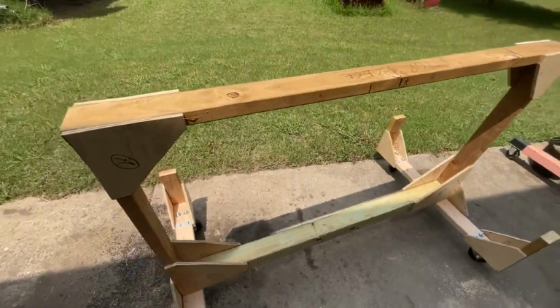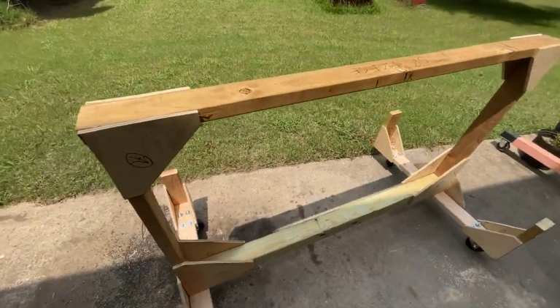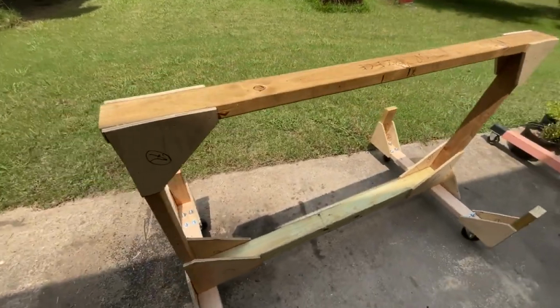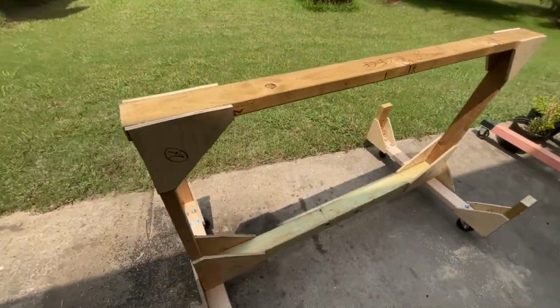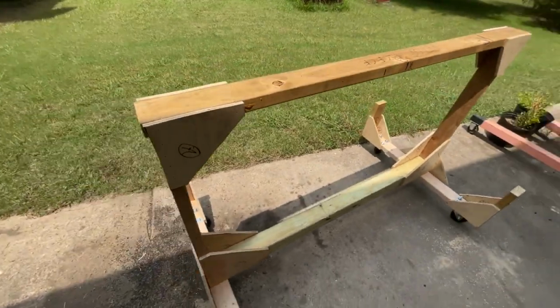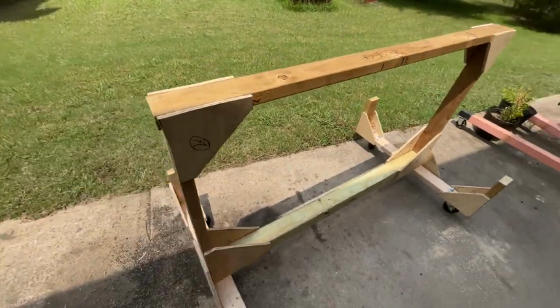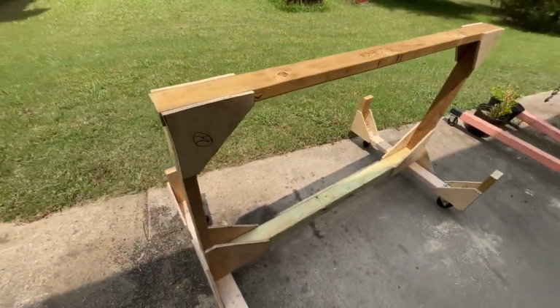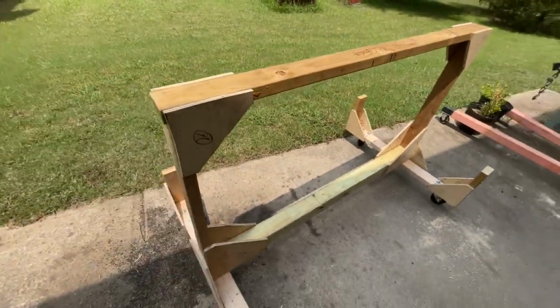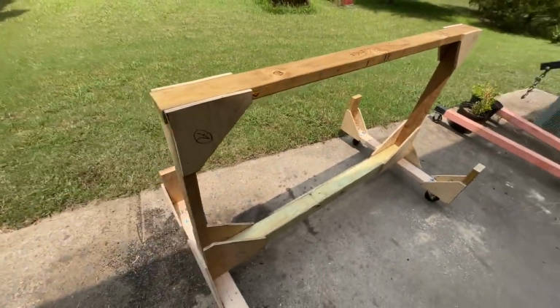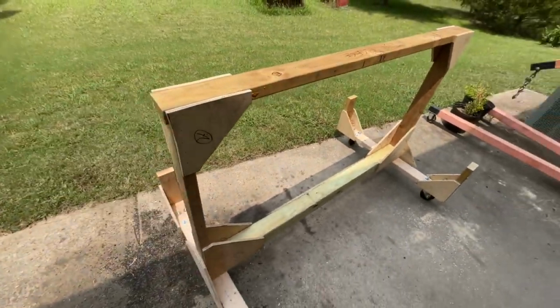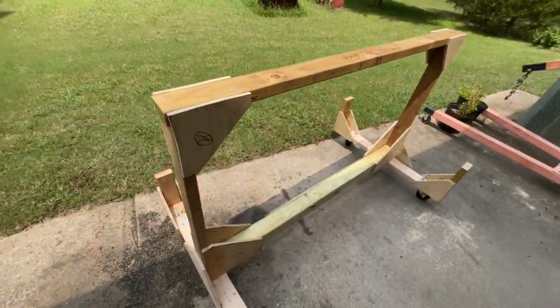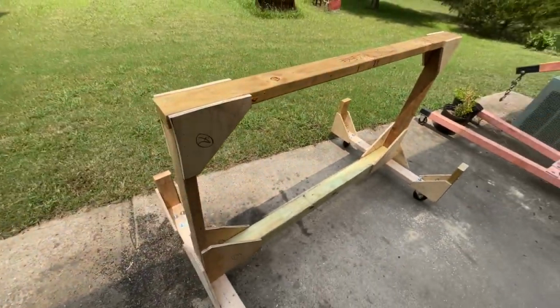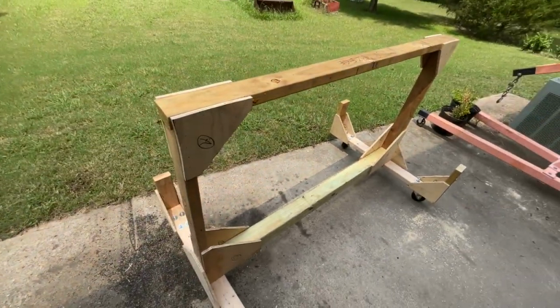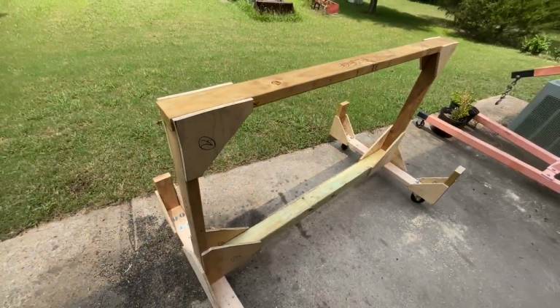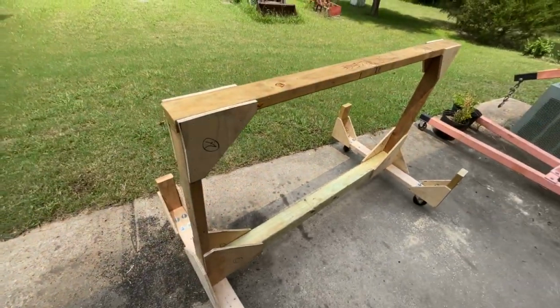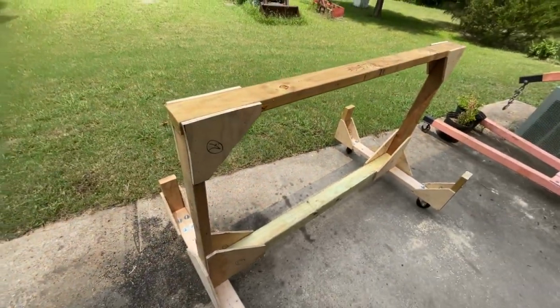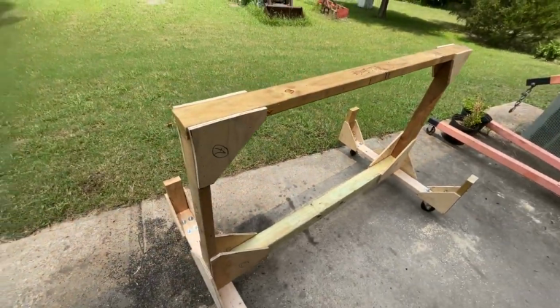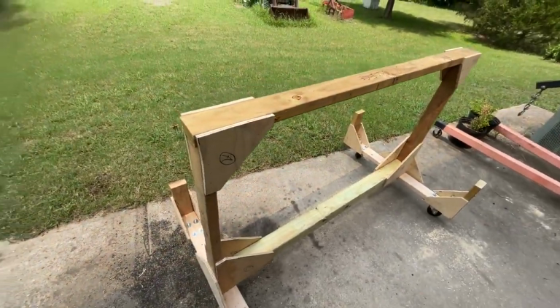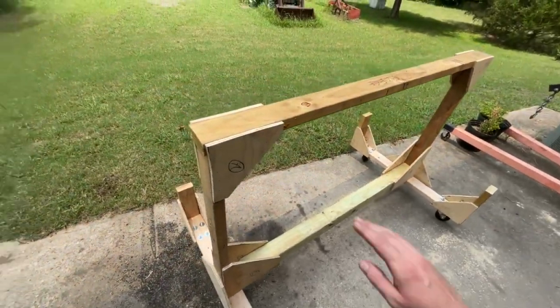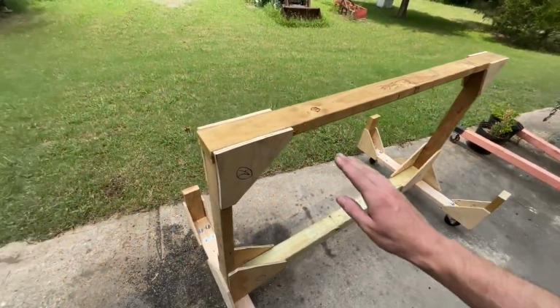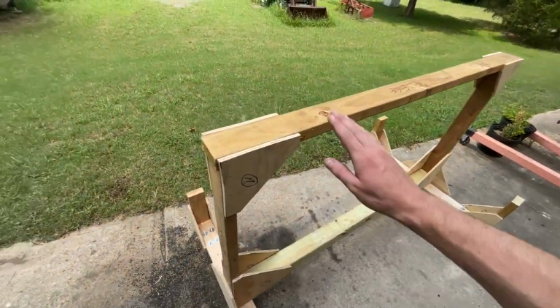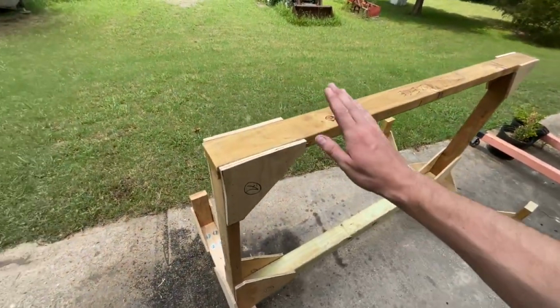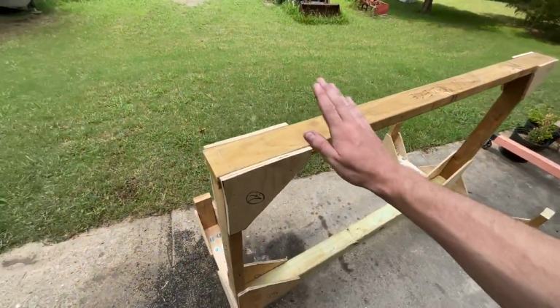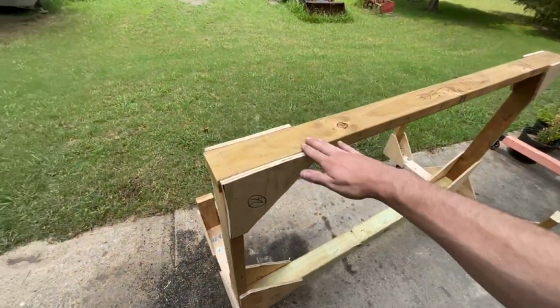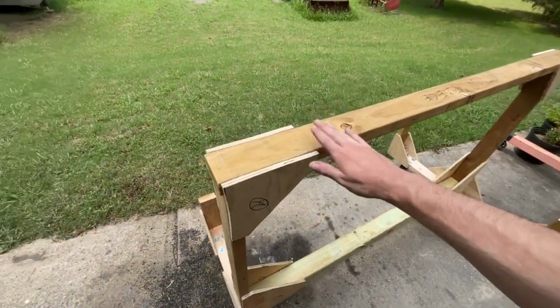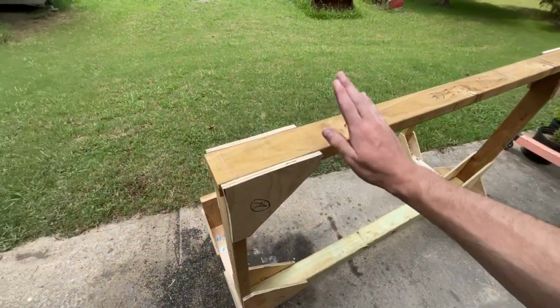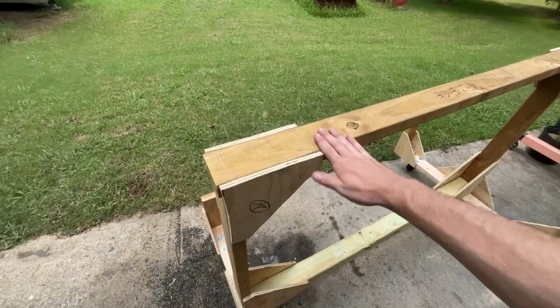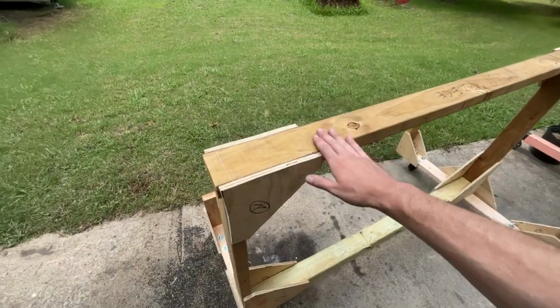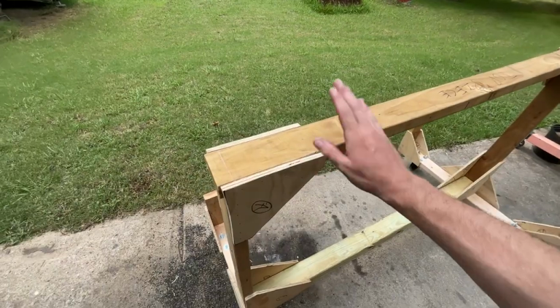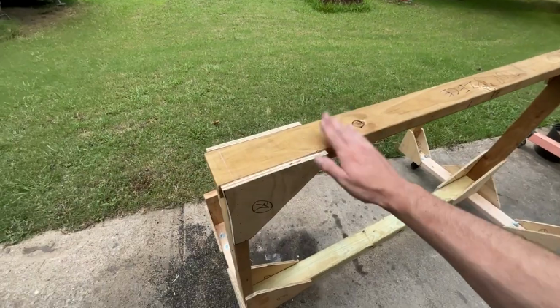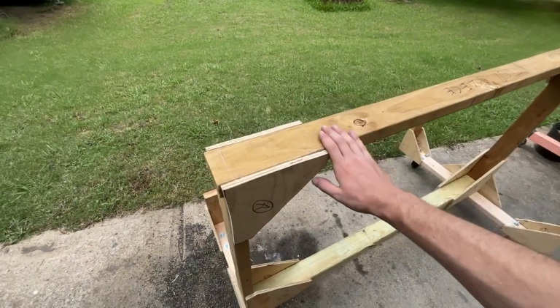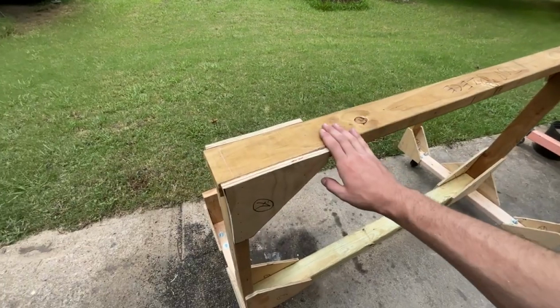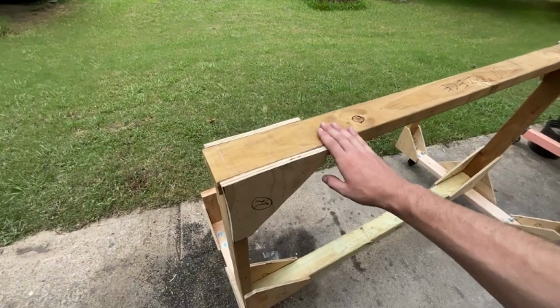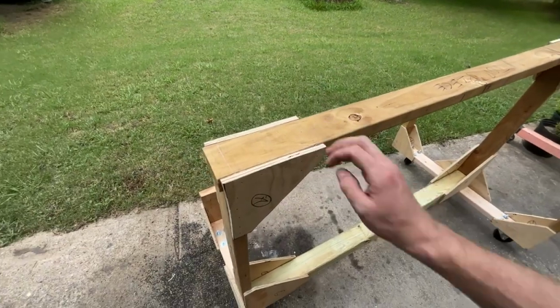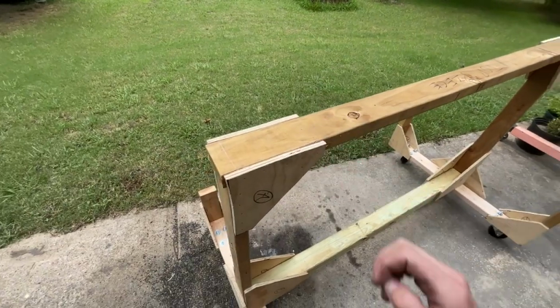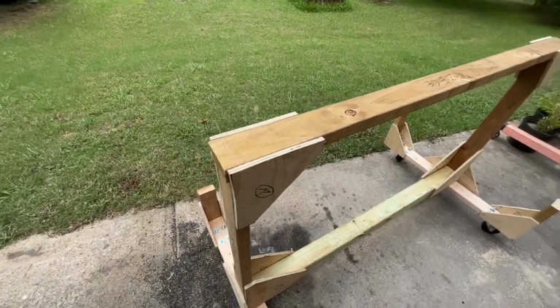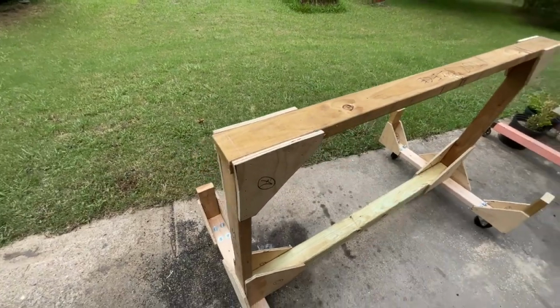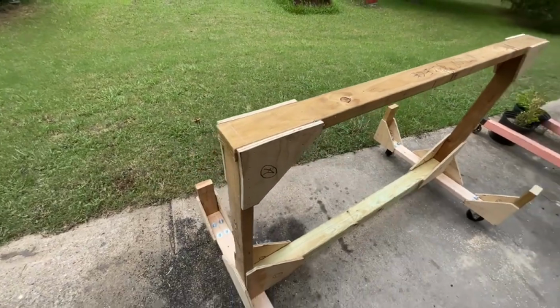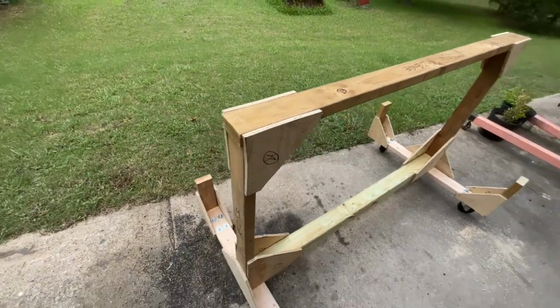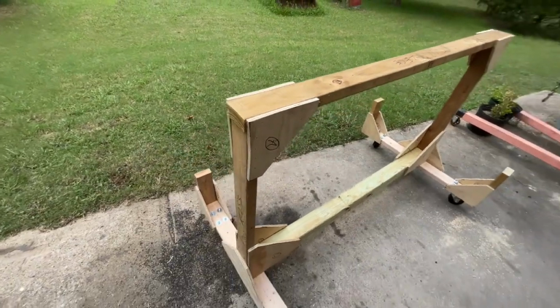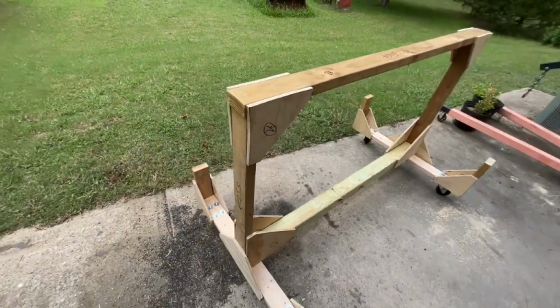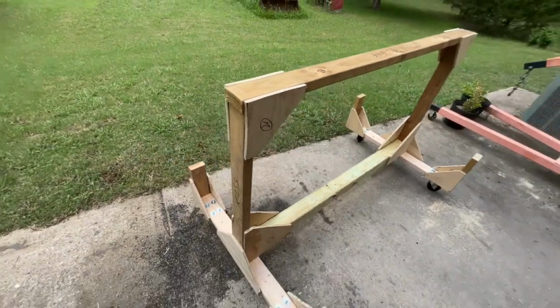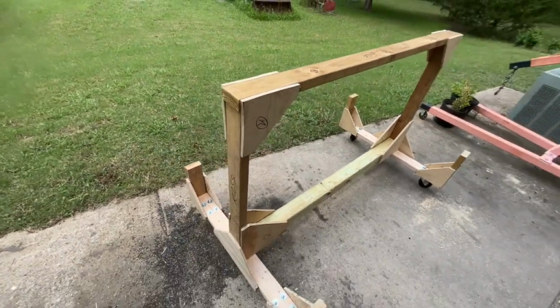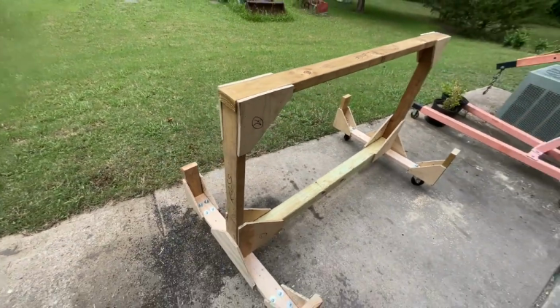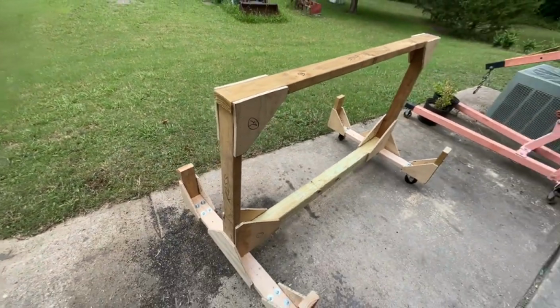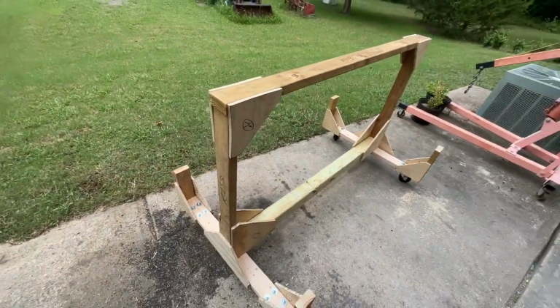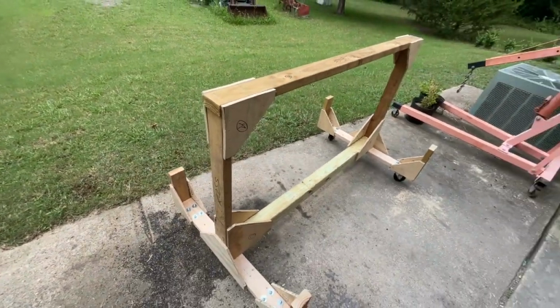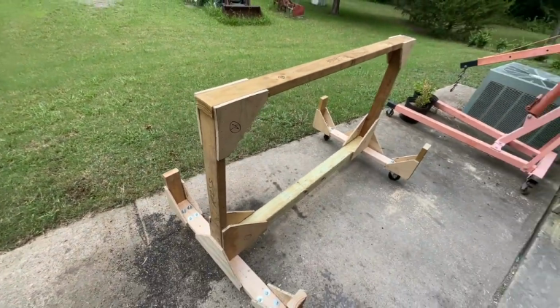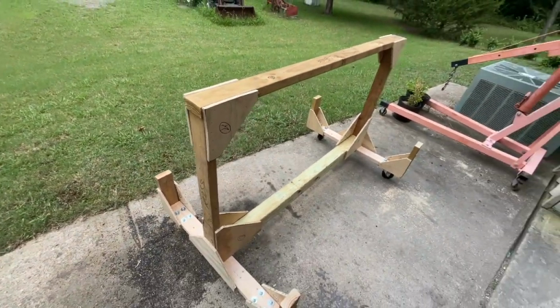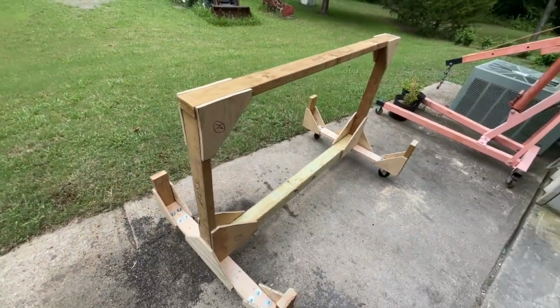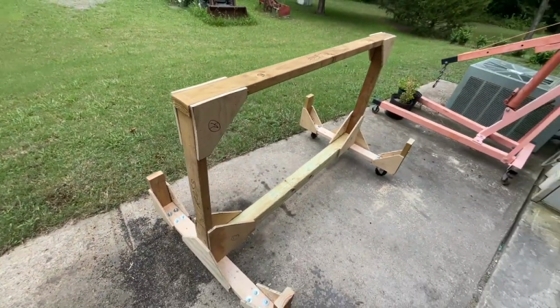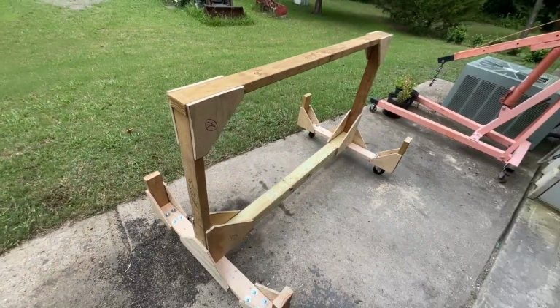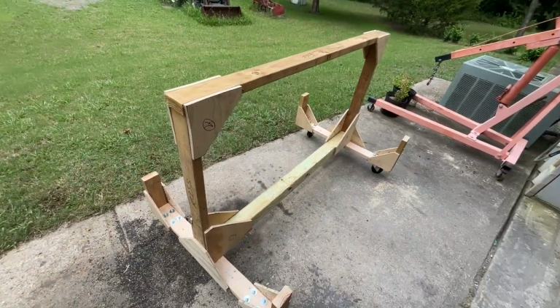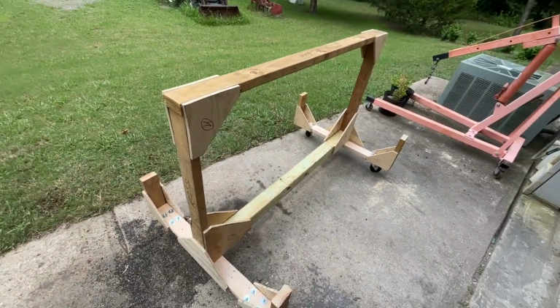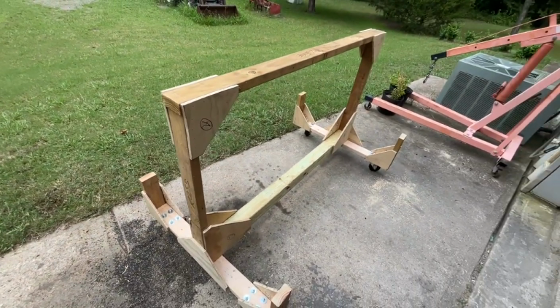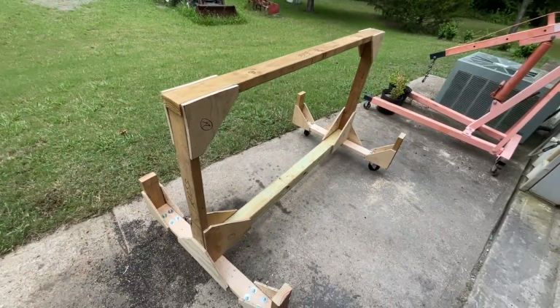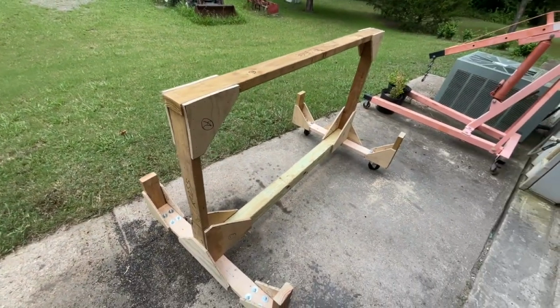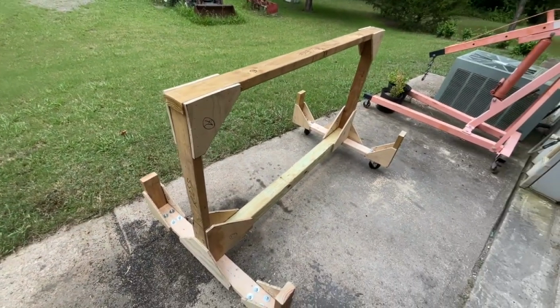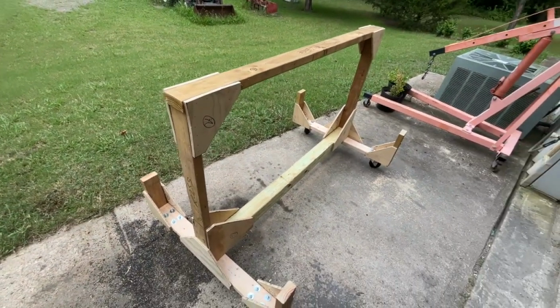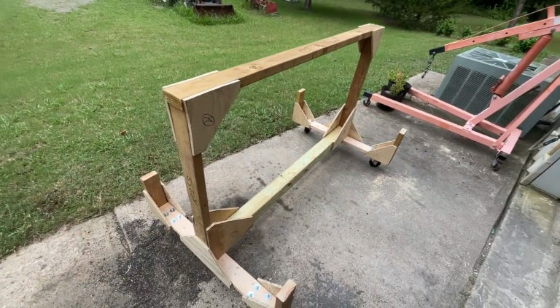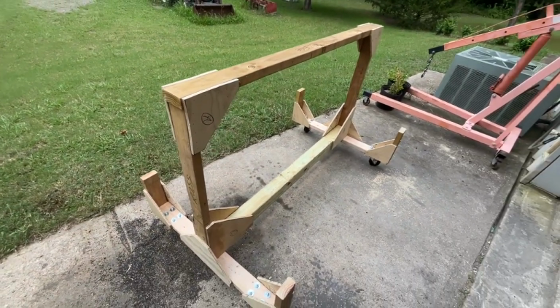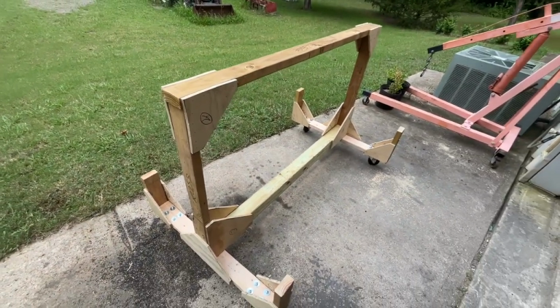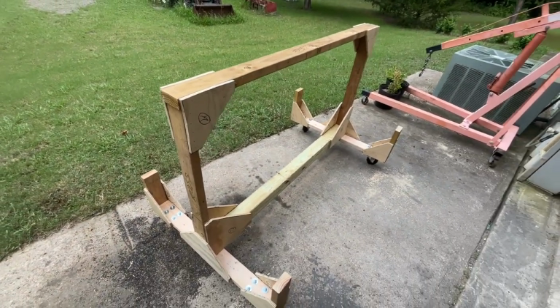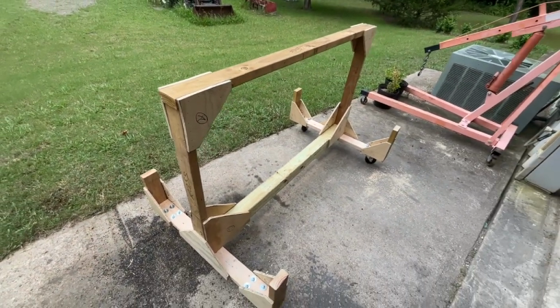So when the wings are done, they'll sit on the wing cradle in the shop out of the way. Until next time.